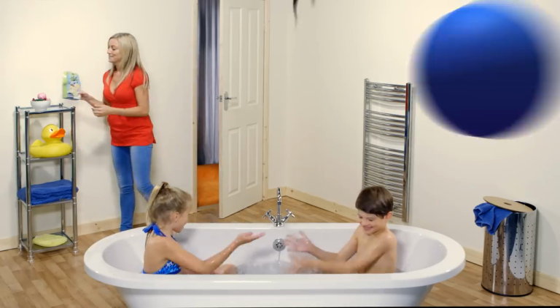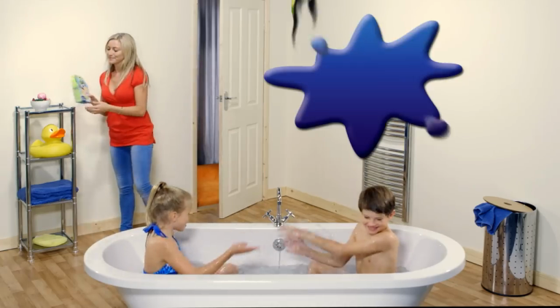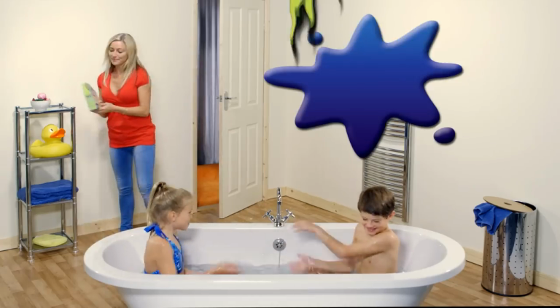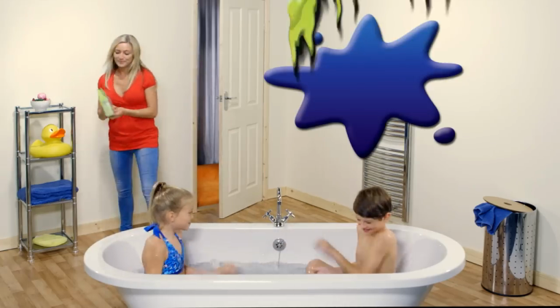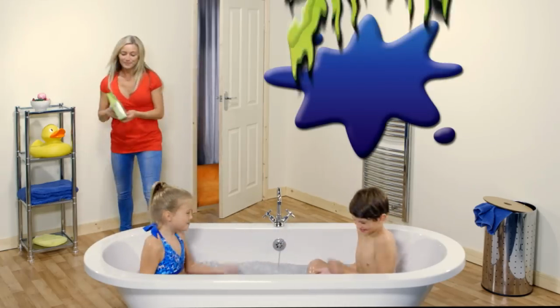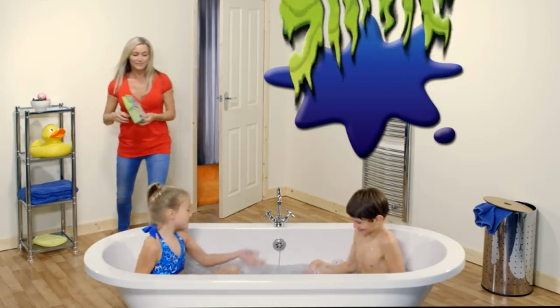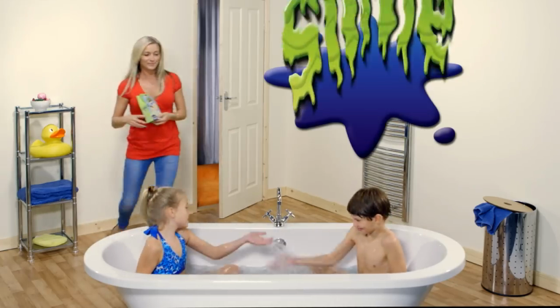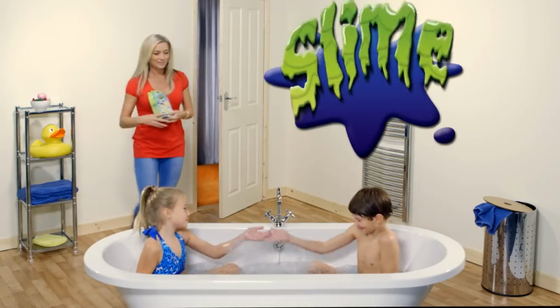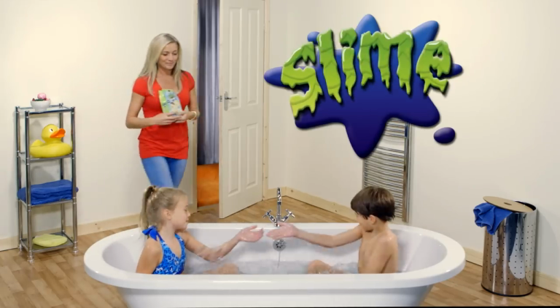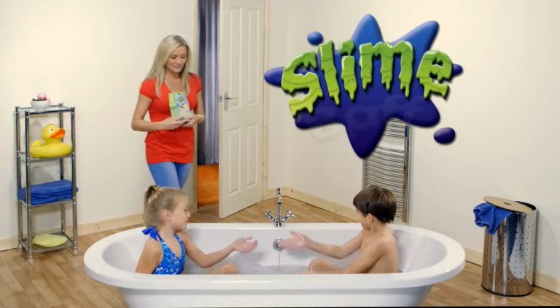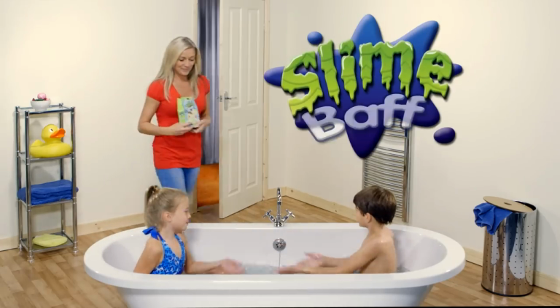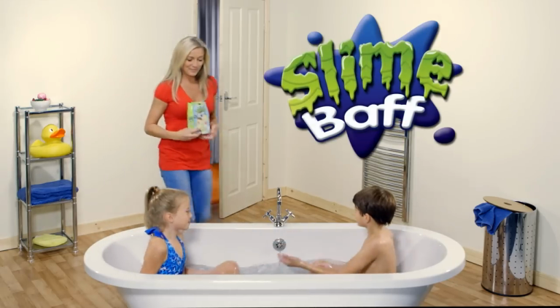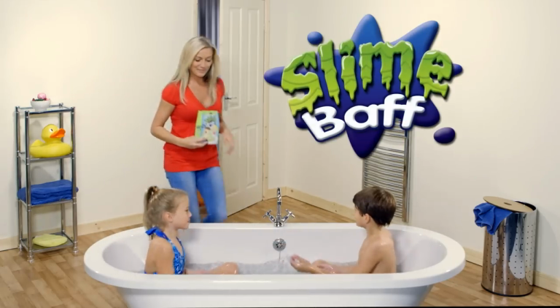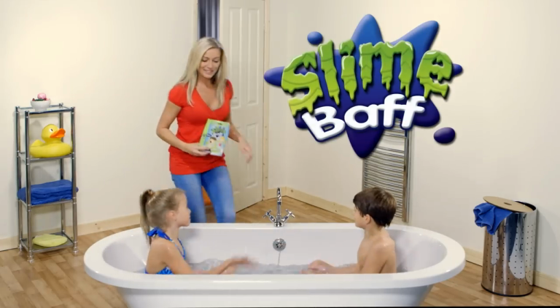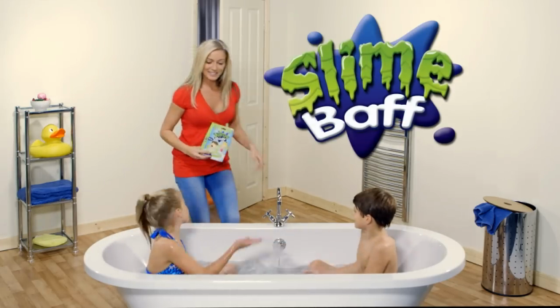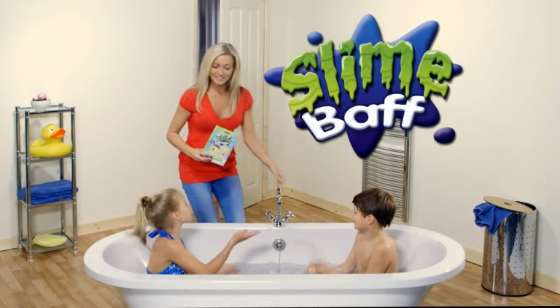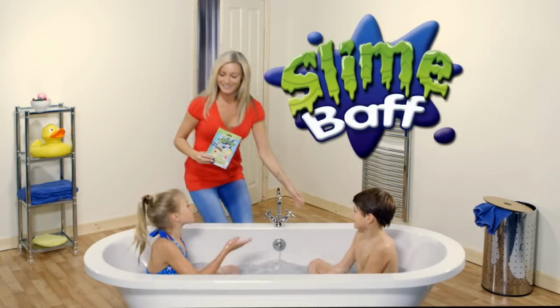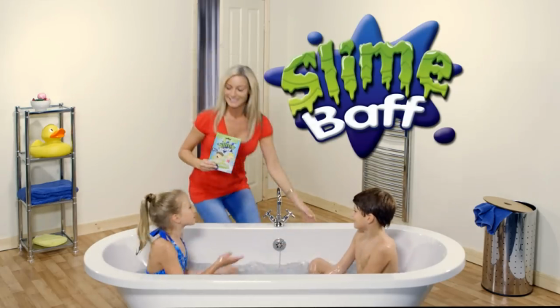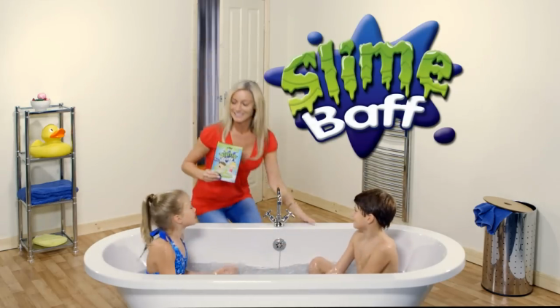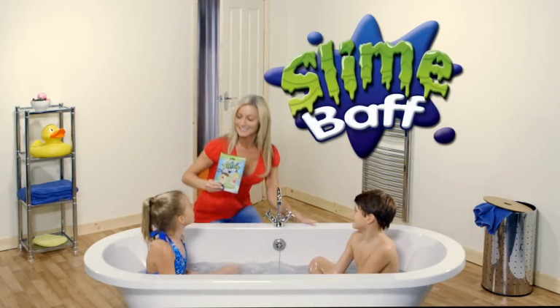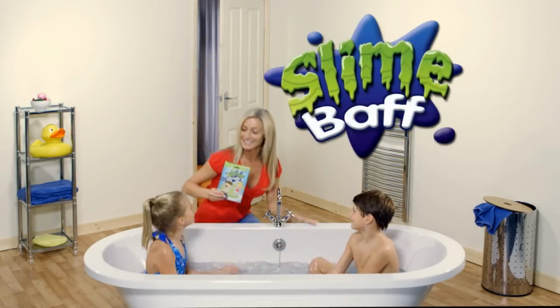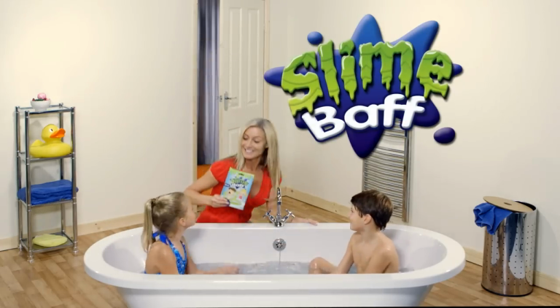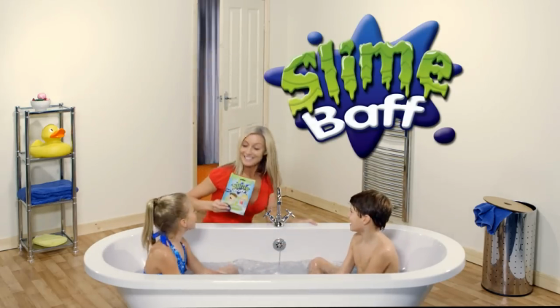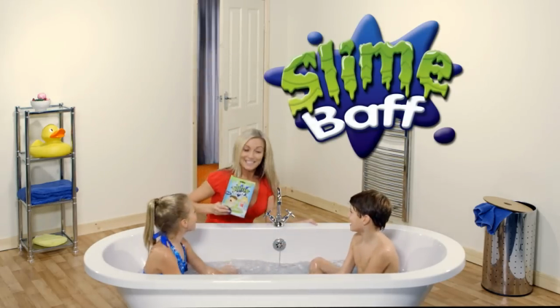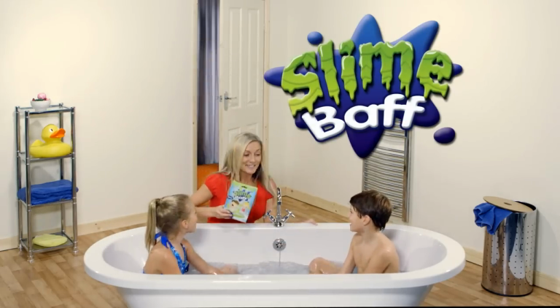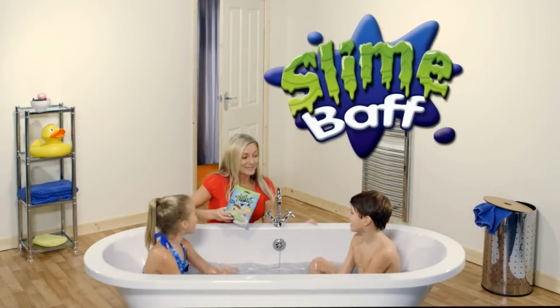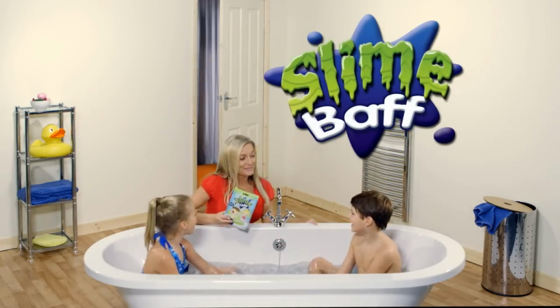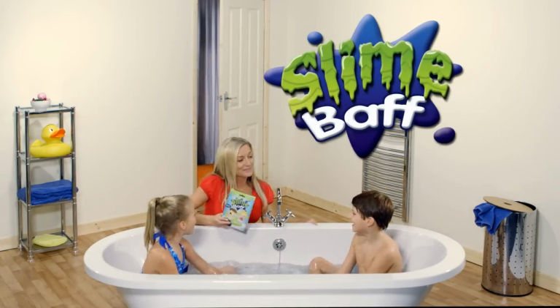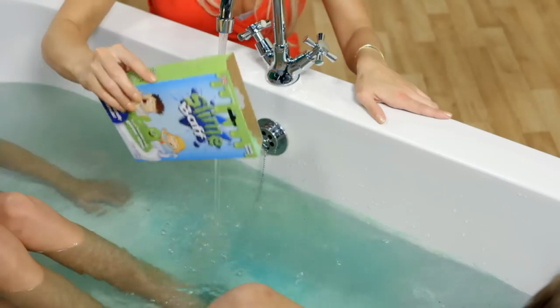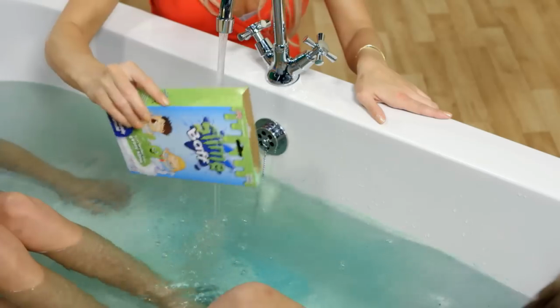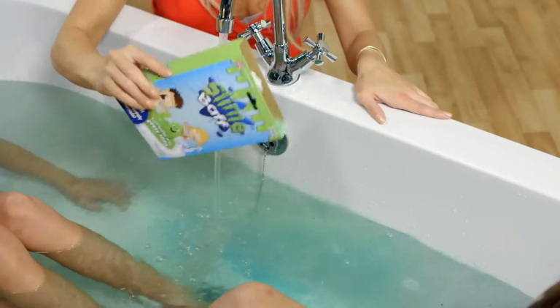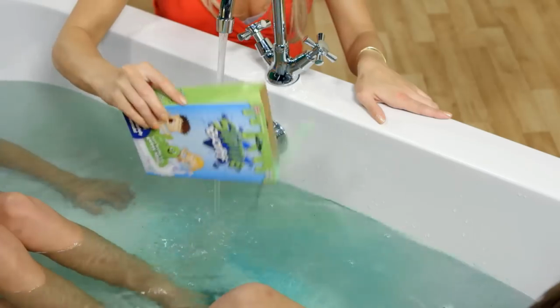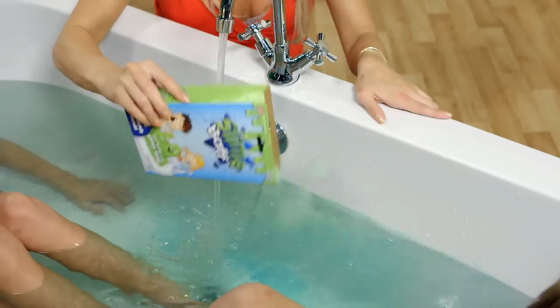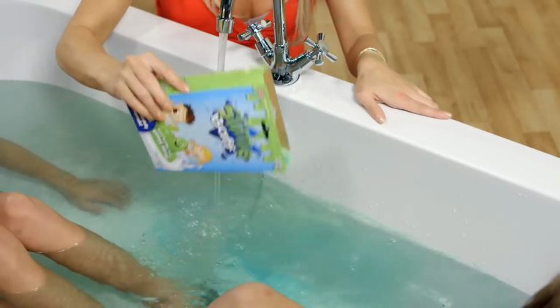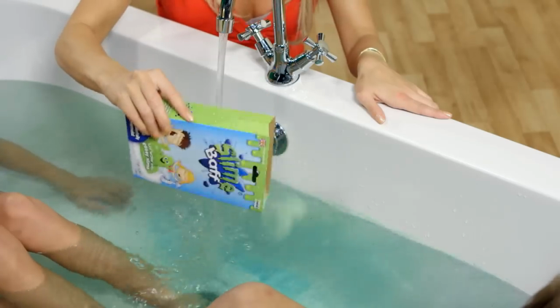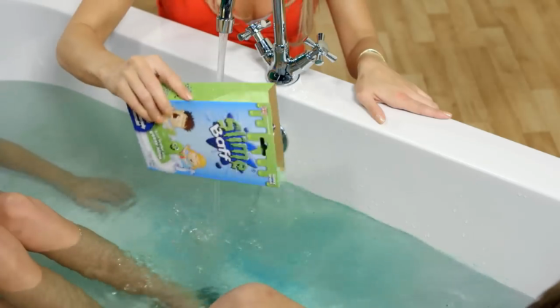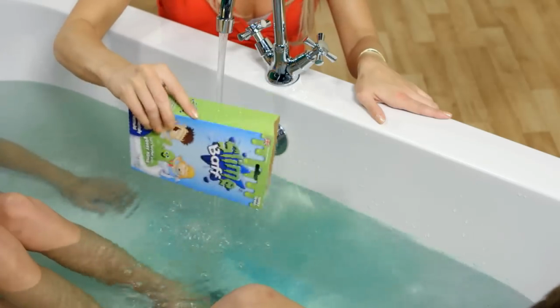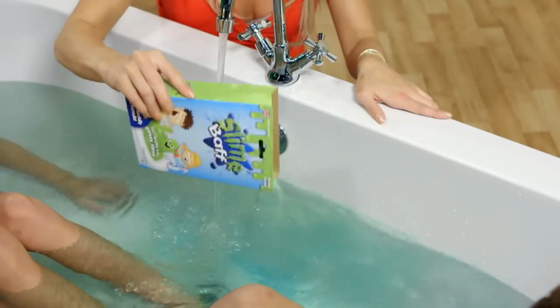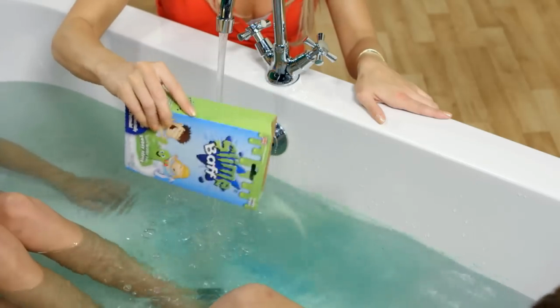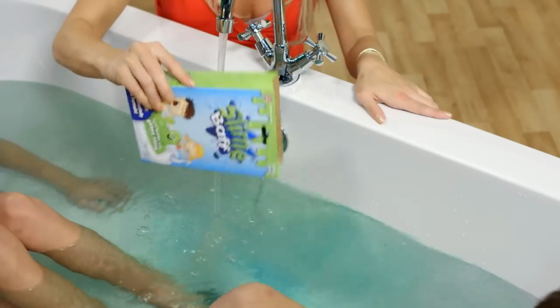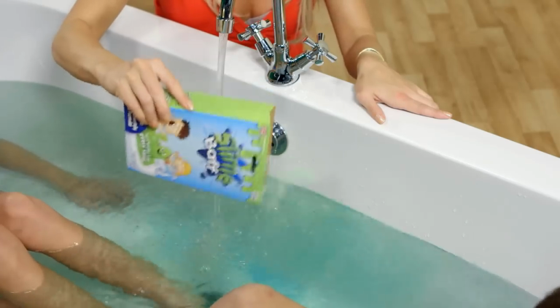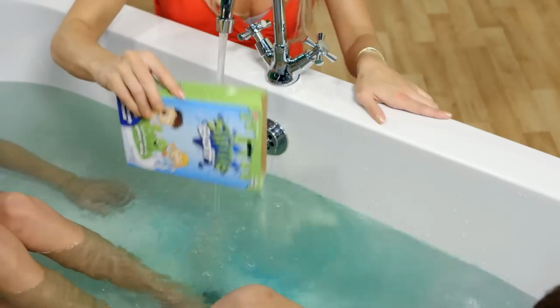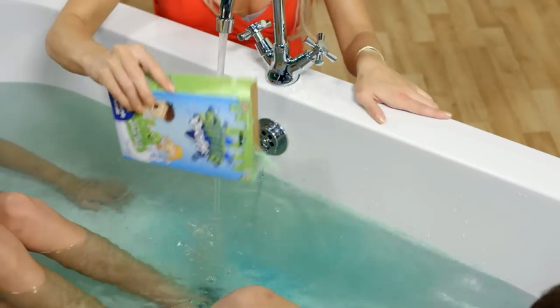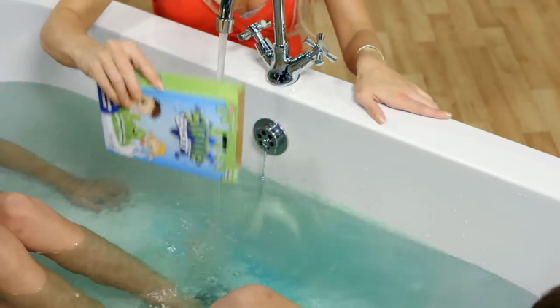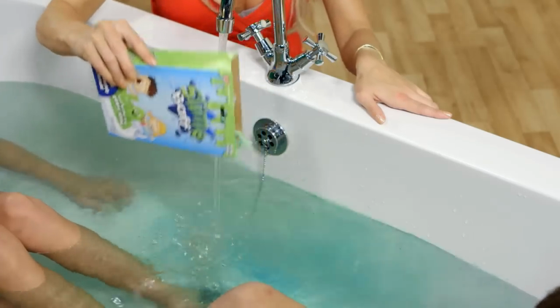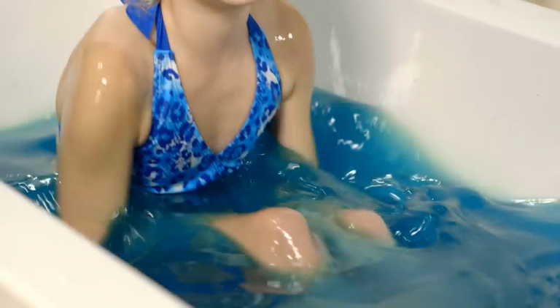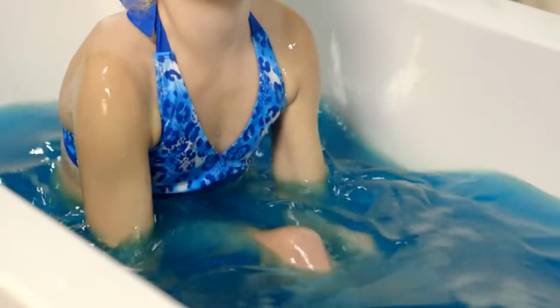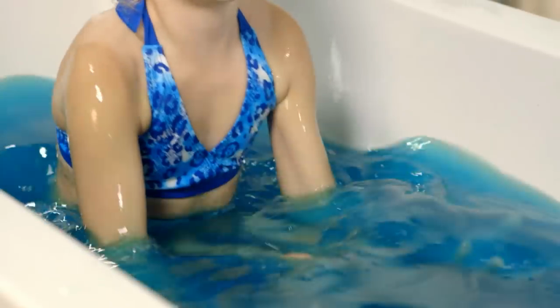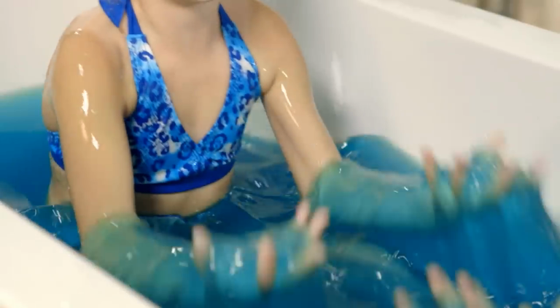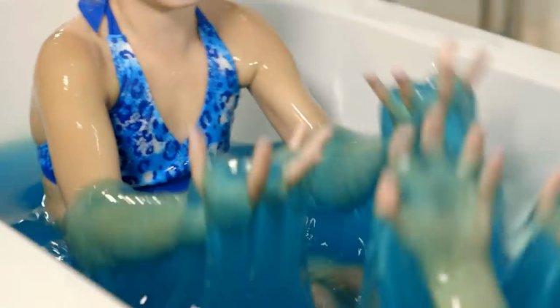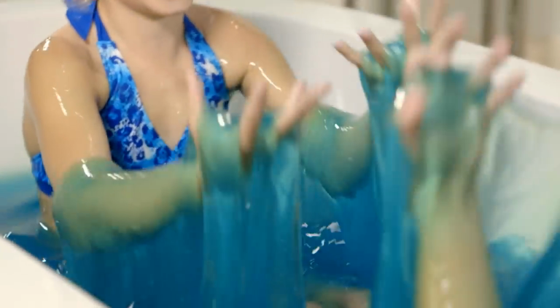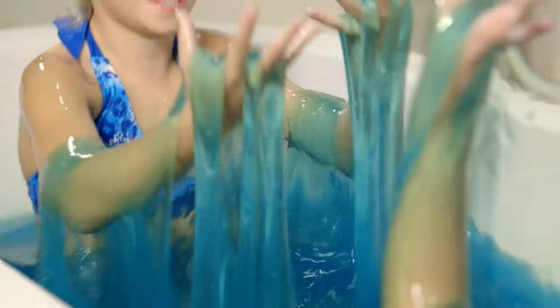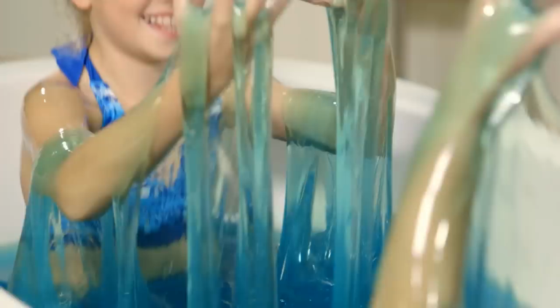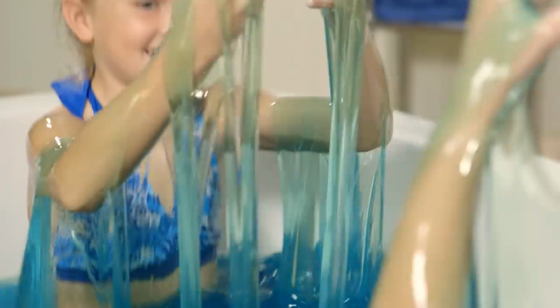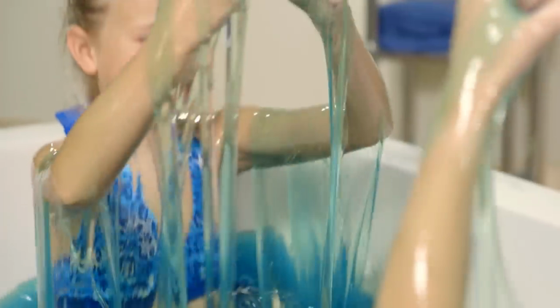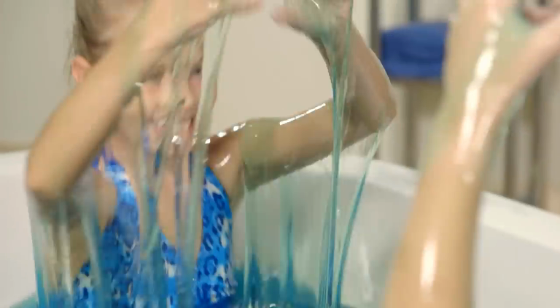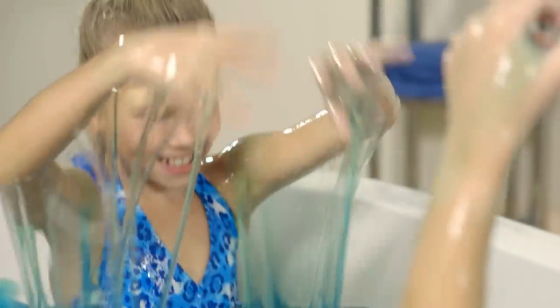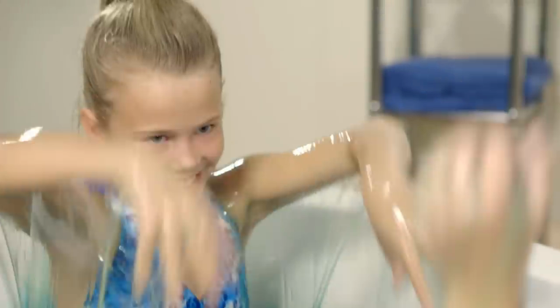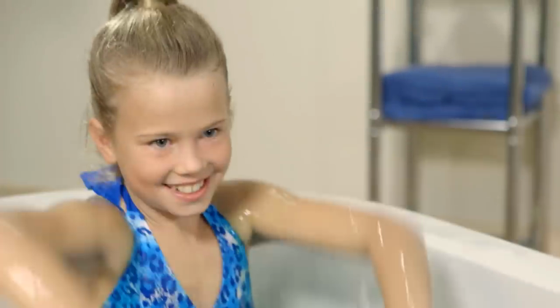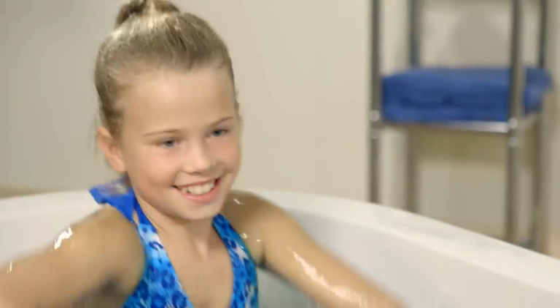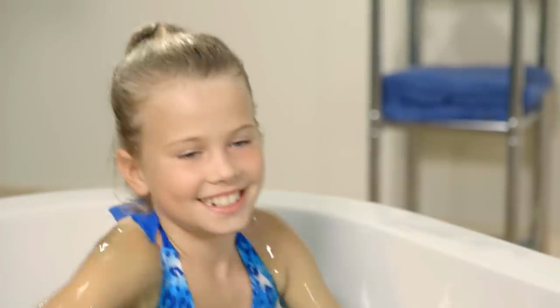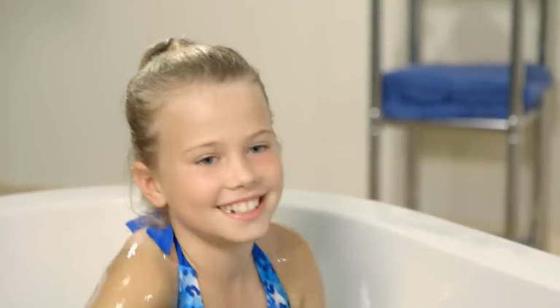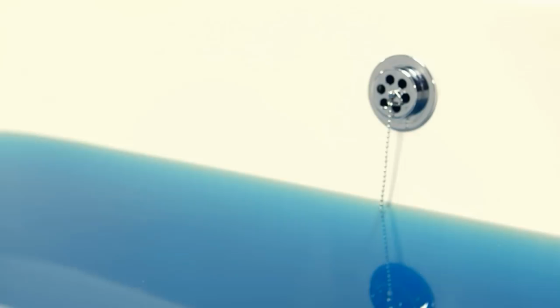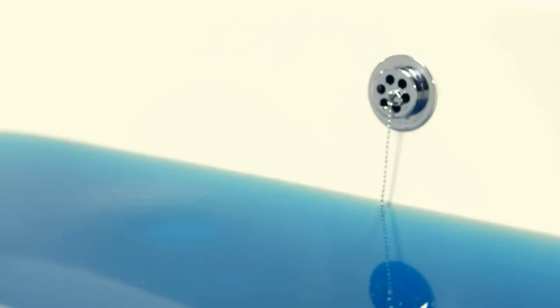Make bath time fun with new Slime Bath! Simply add Slime Bath to water and watch it turn into amazing gooey slime!